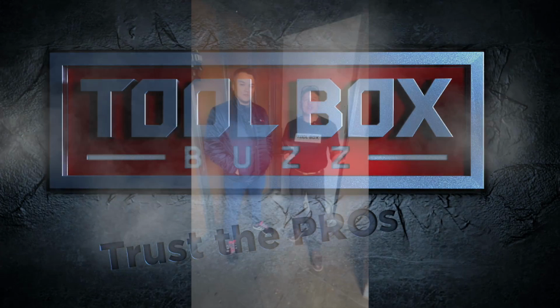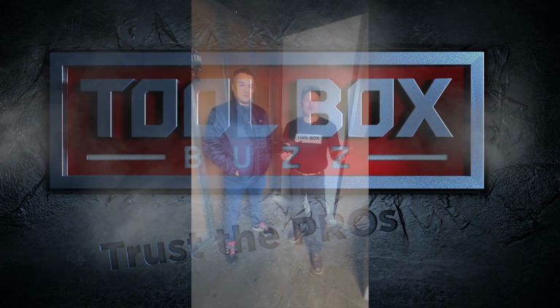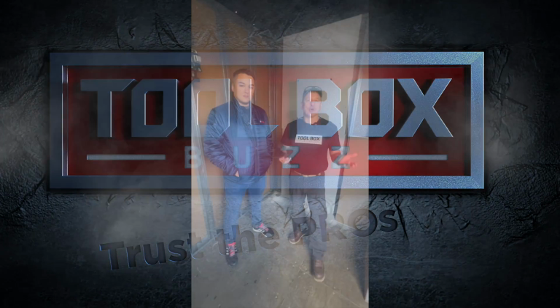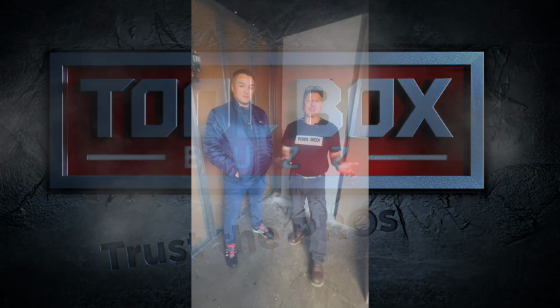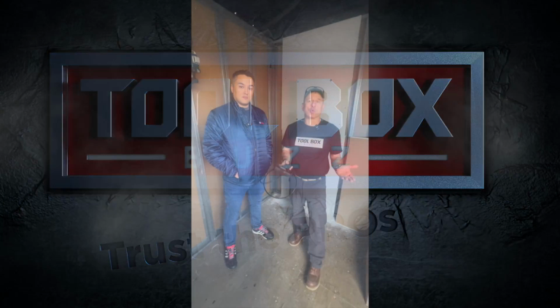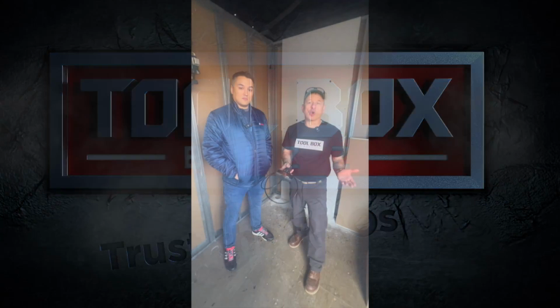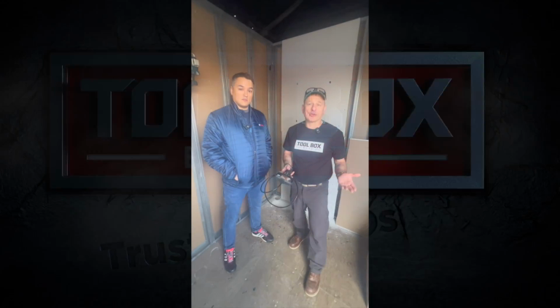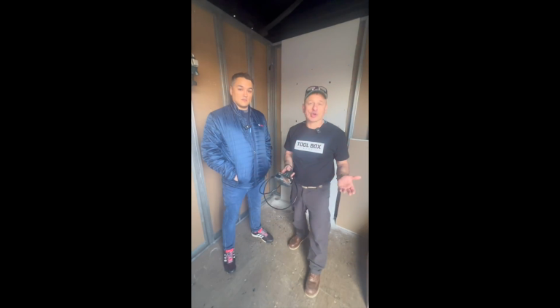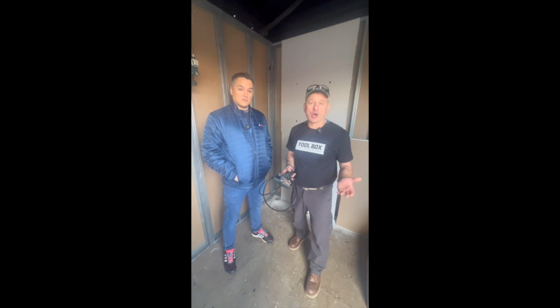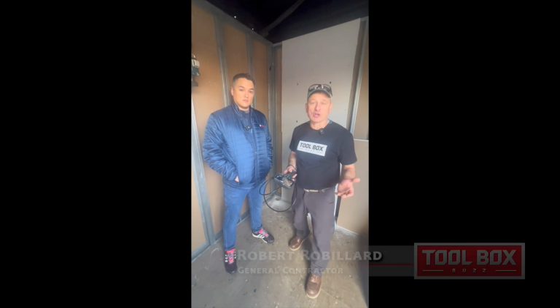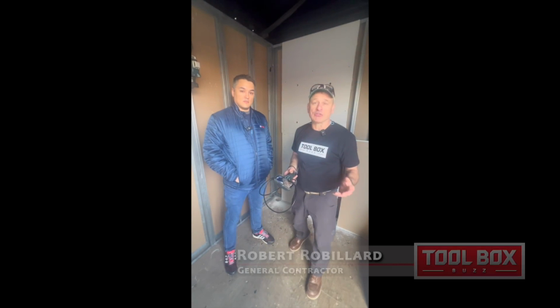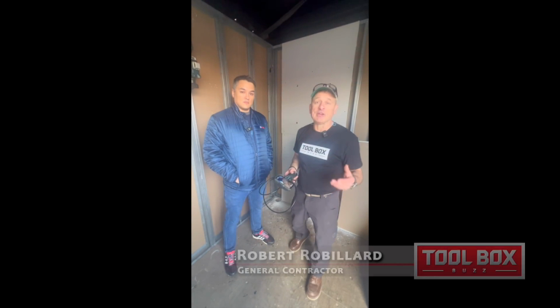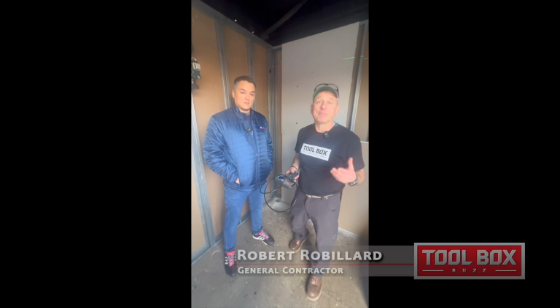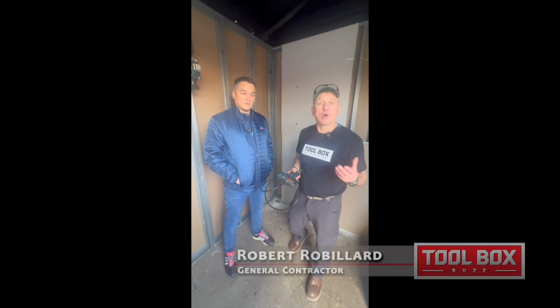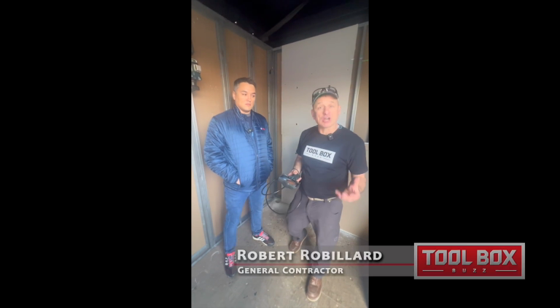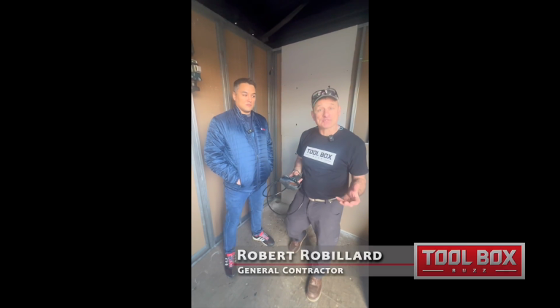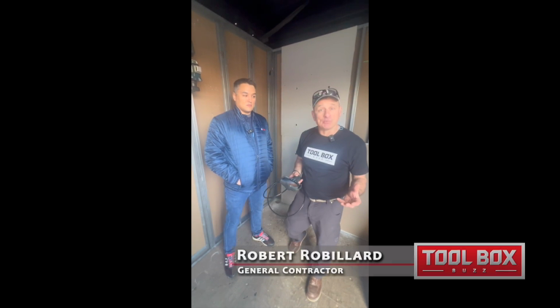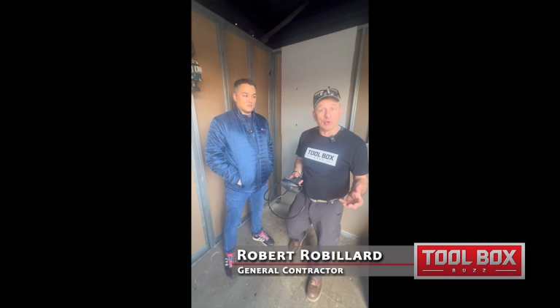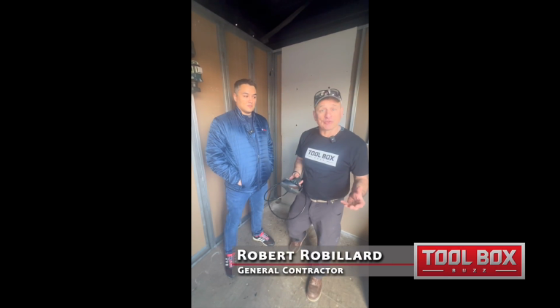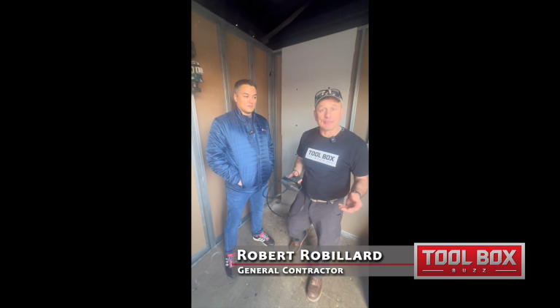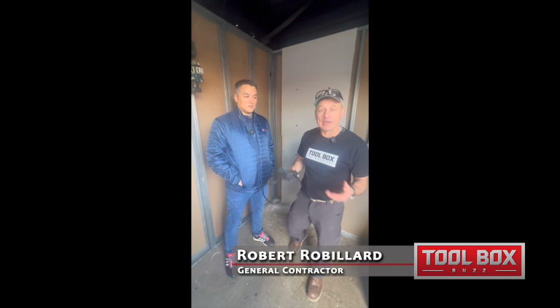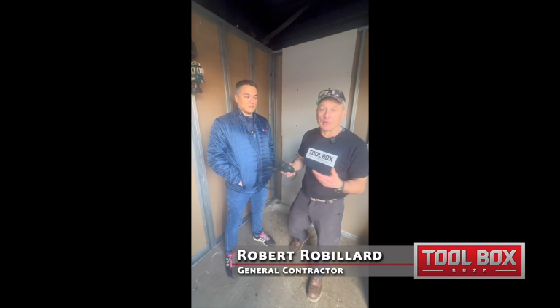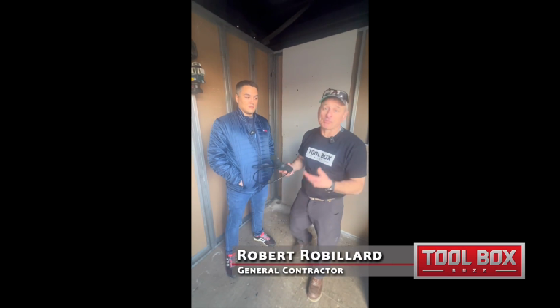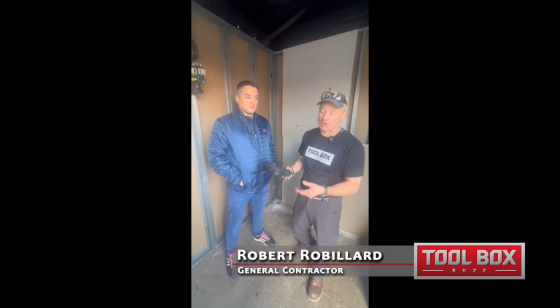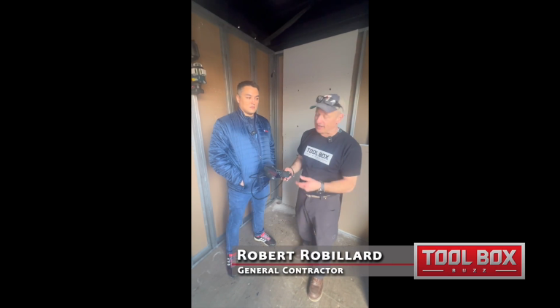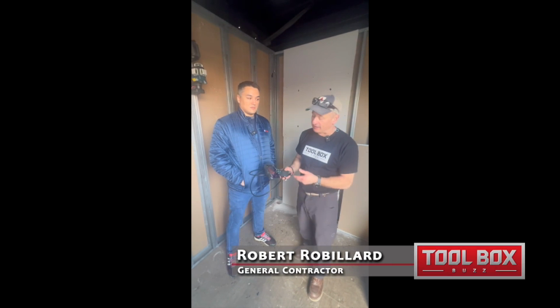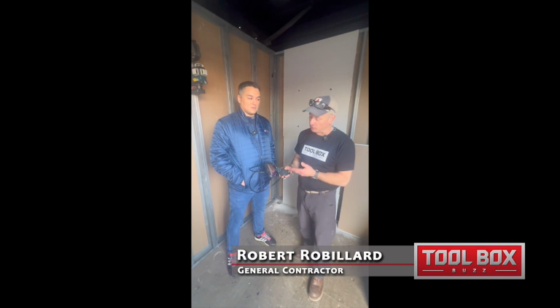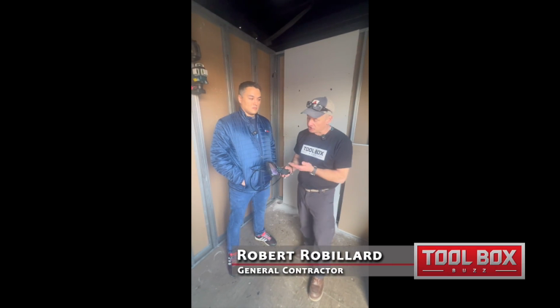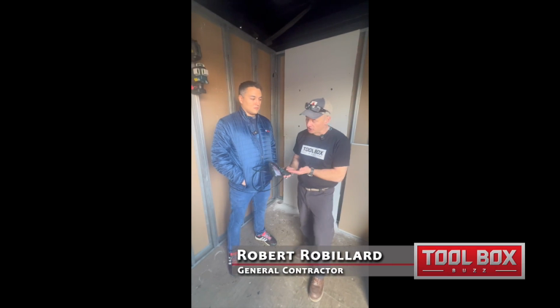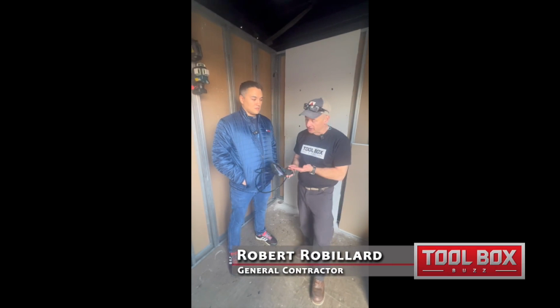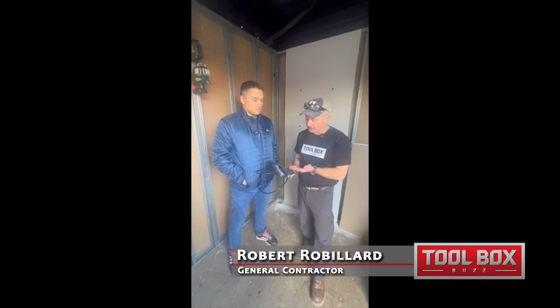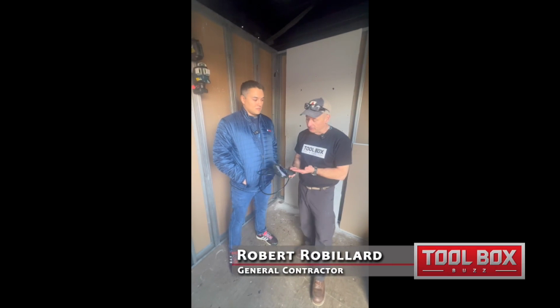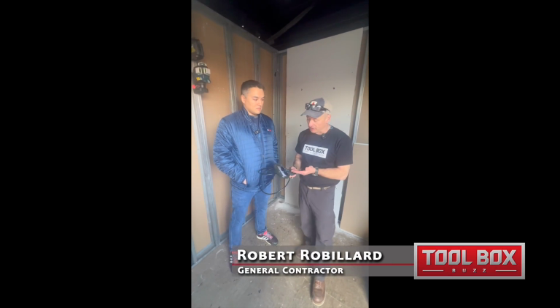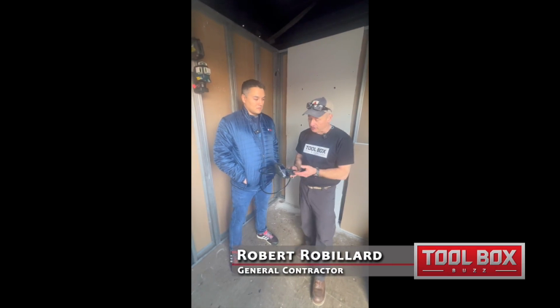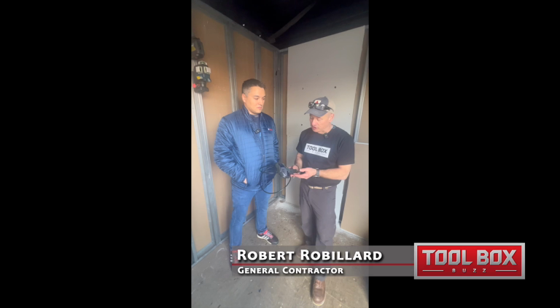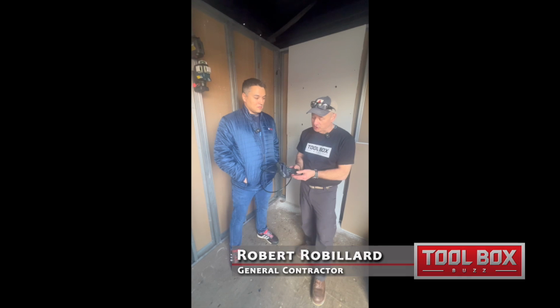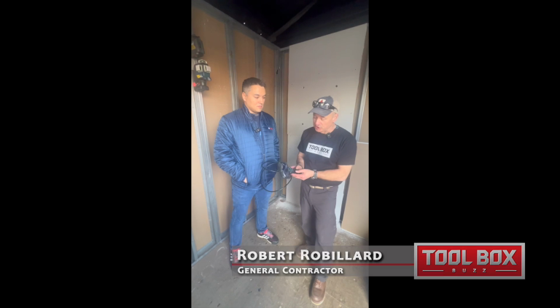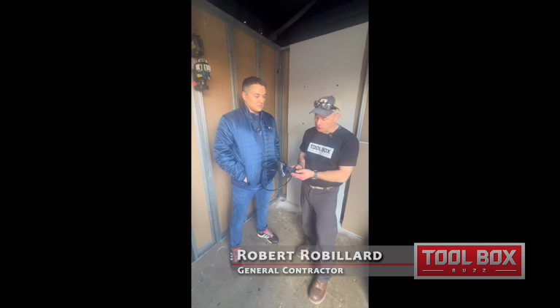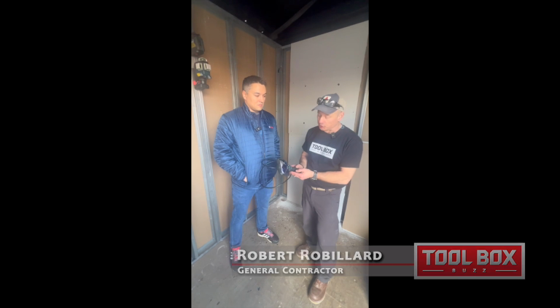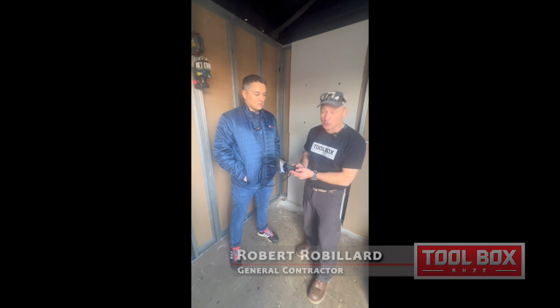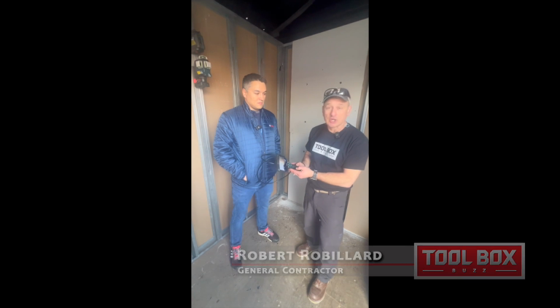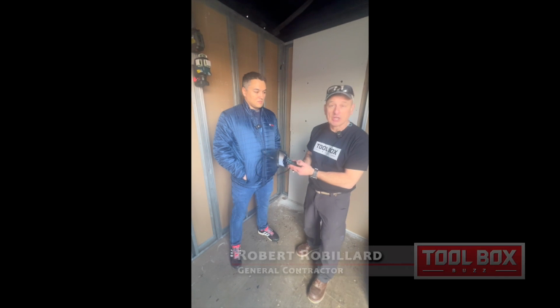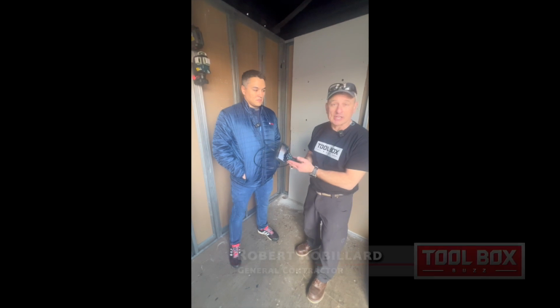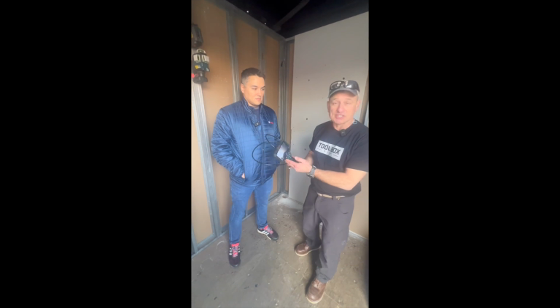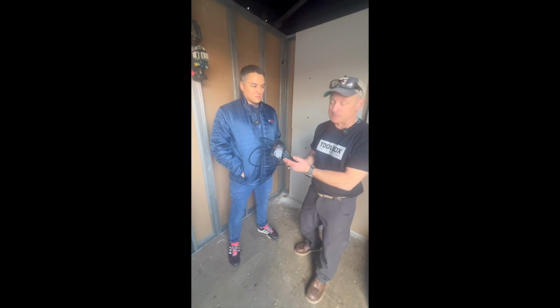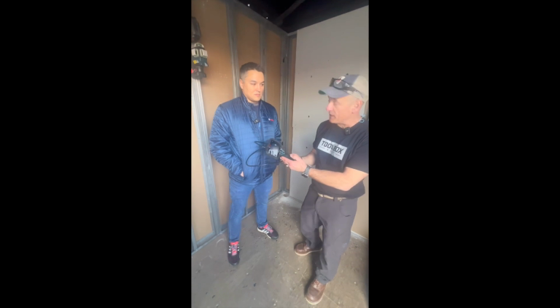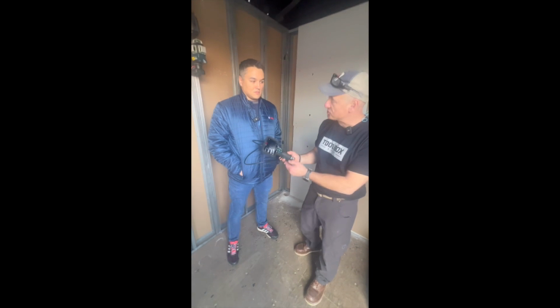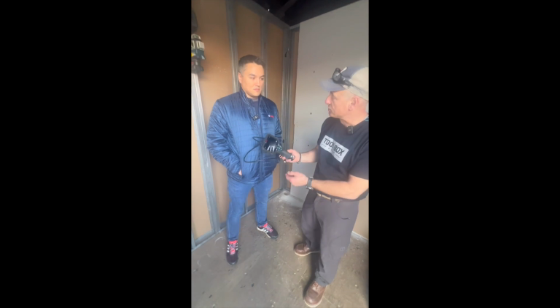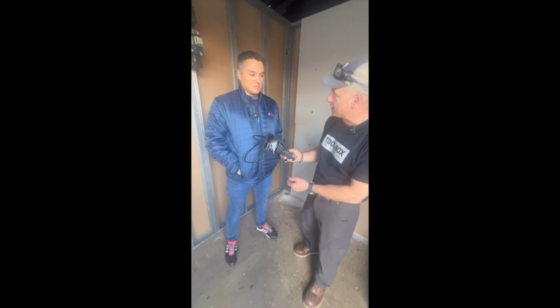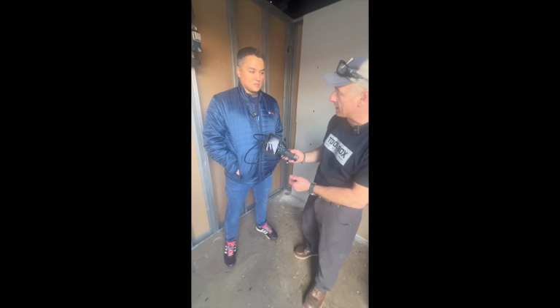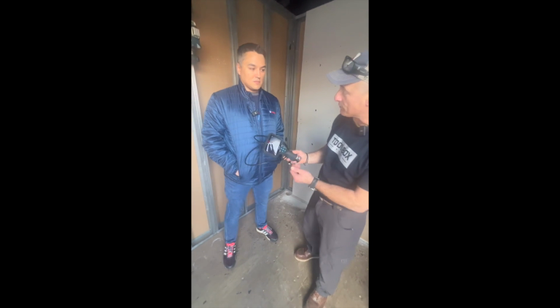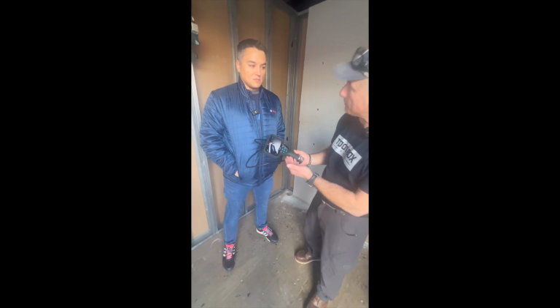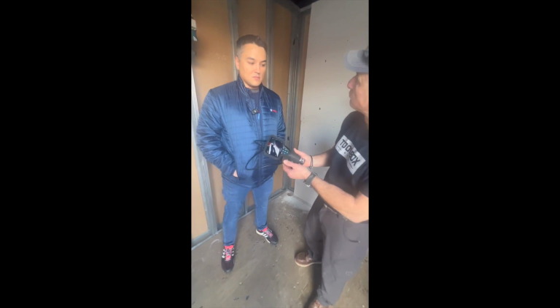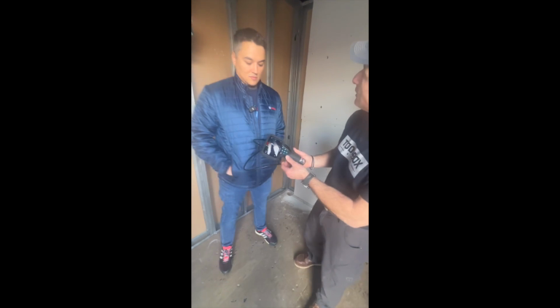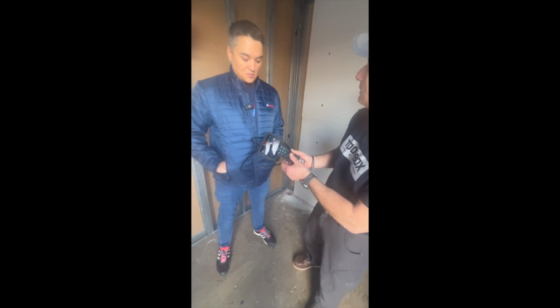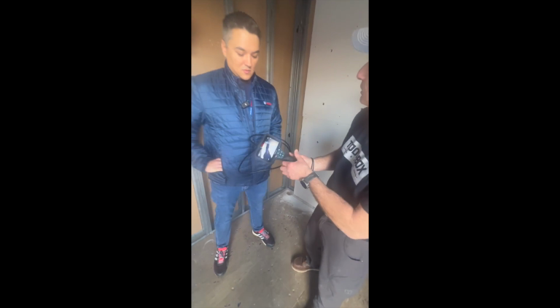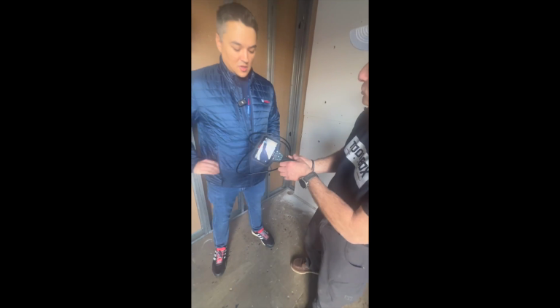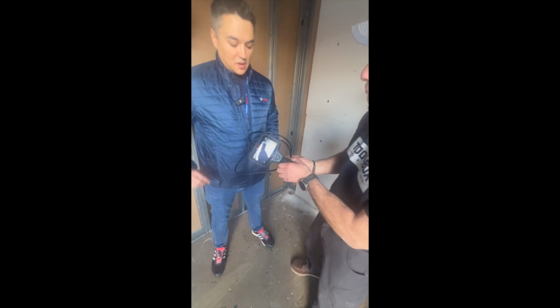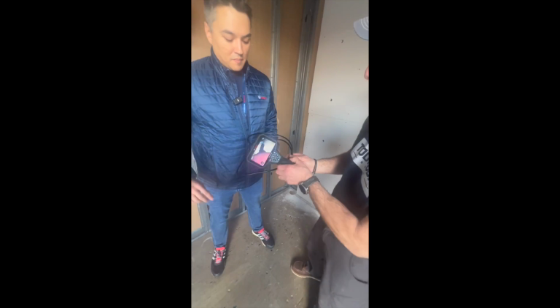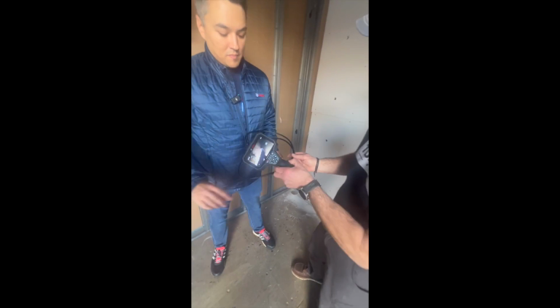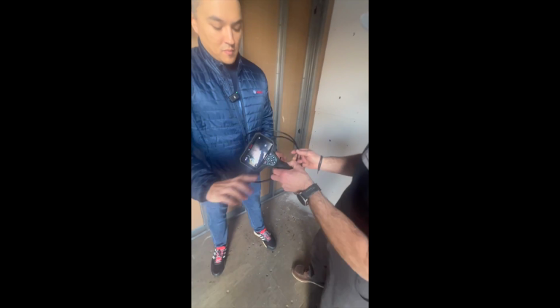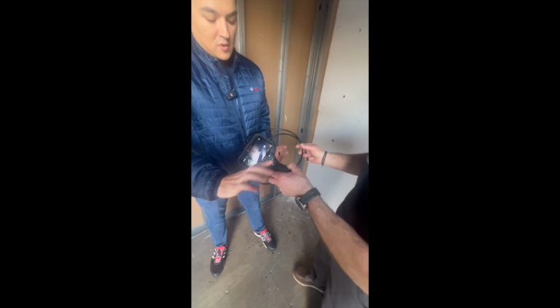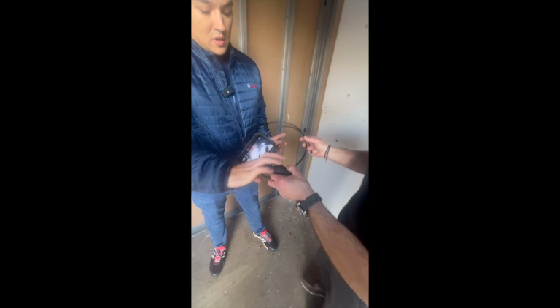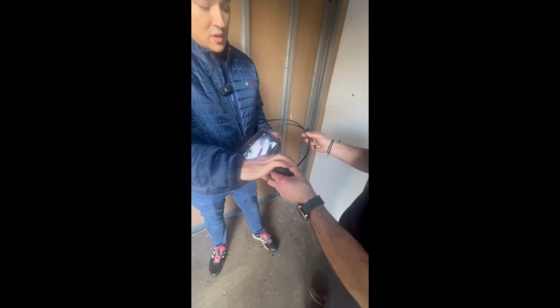We're at the World of Concrete Bosch booth. I'm here with Brandon. We're talking about their new inspection camera. Can you run us through this?